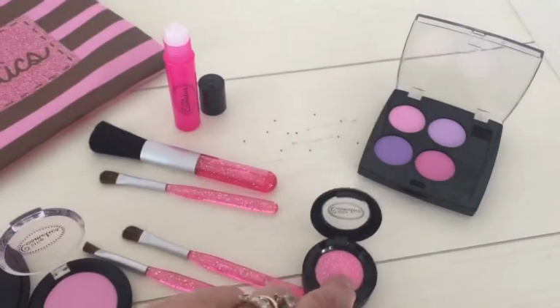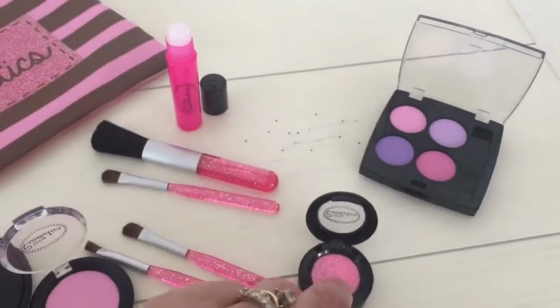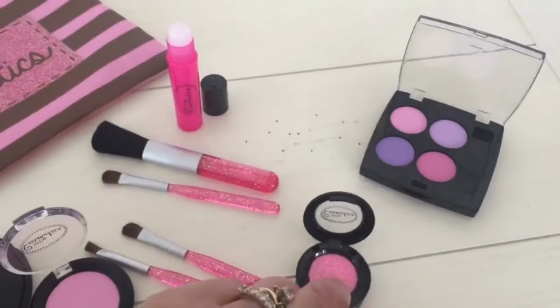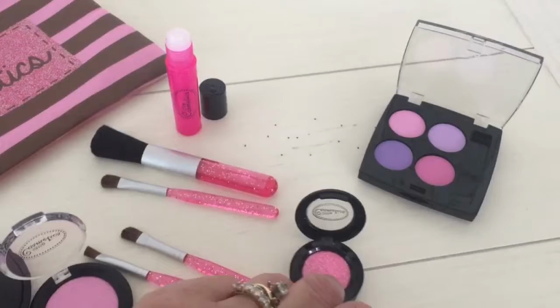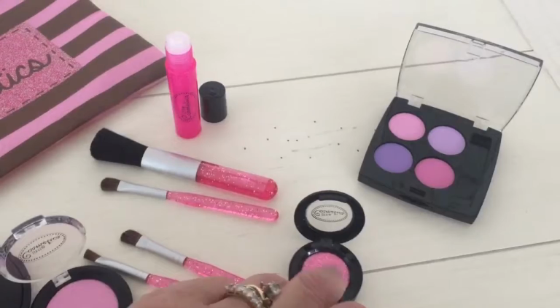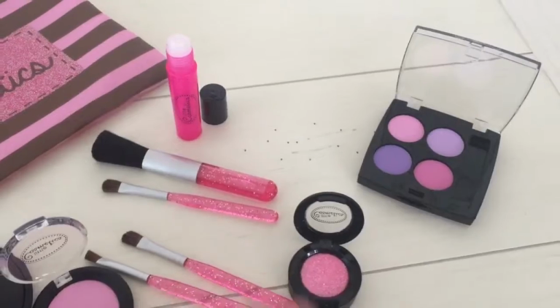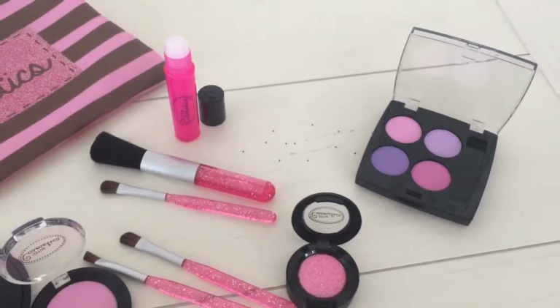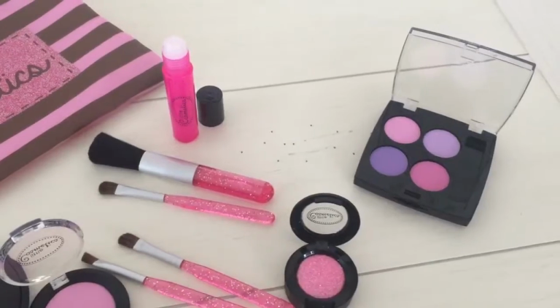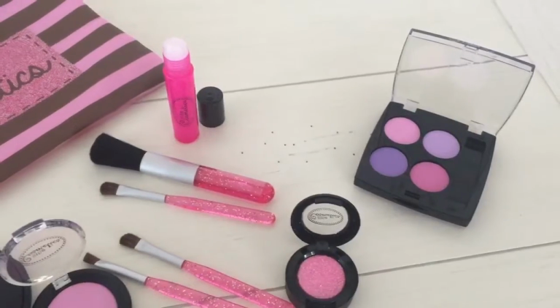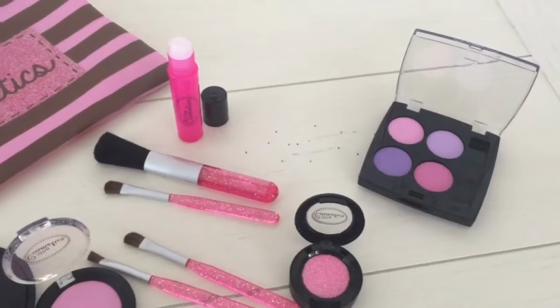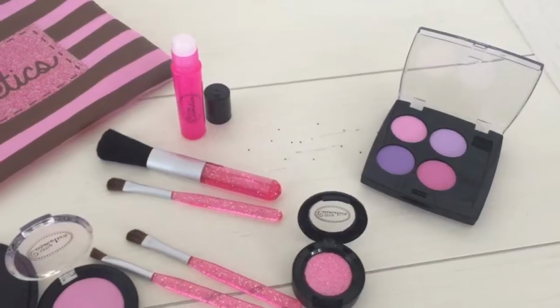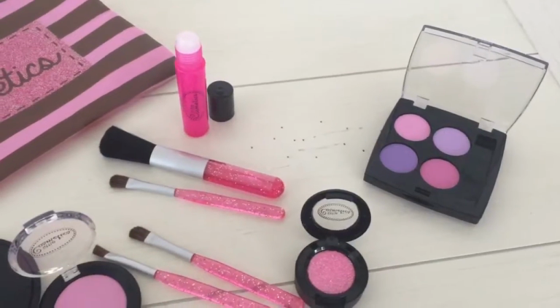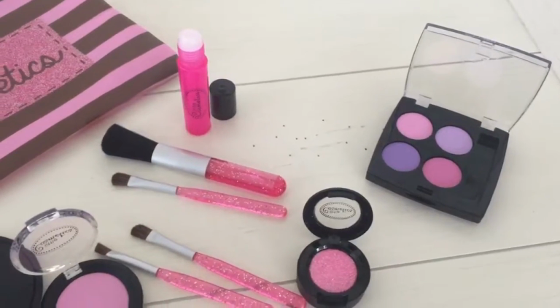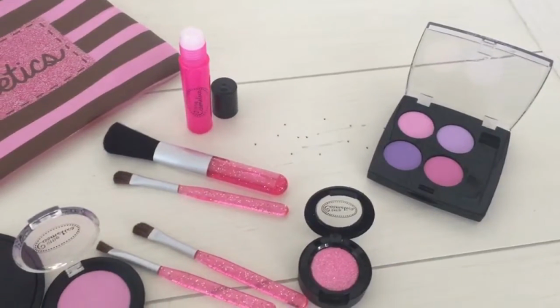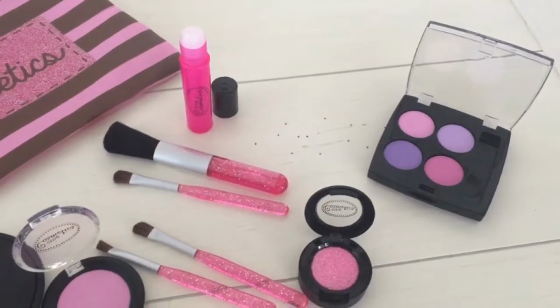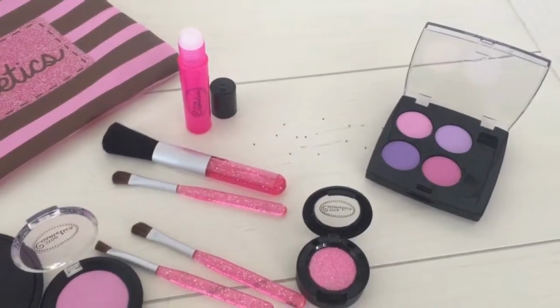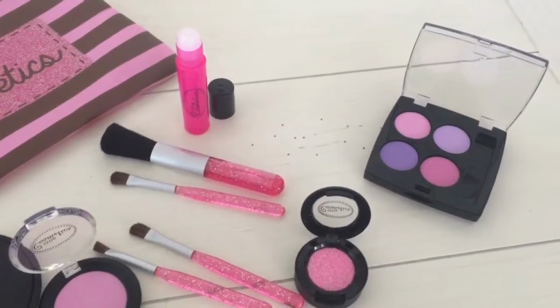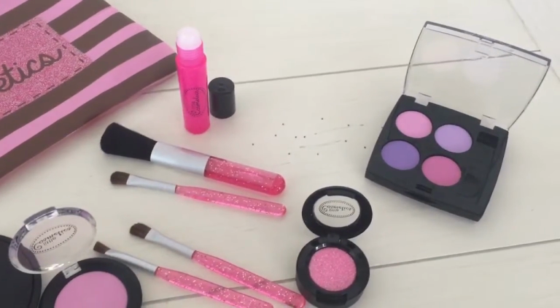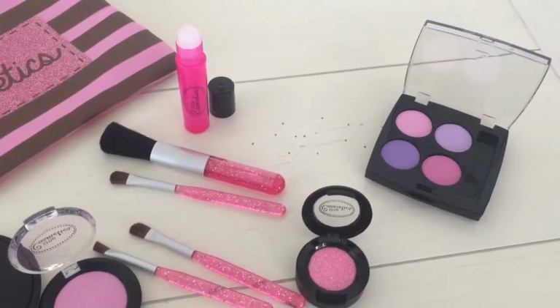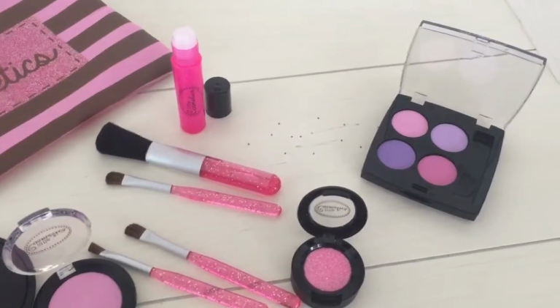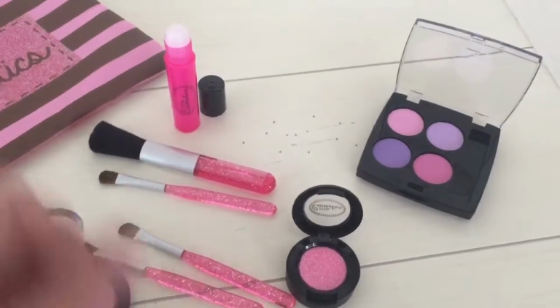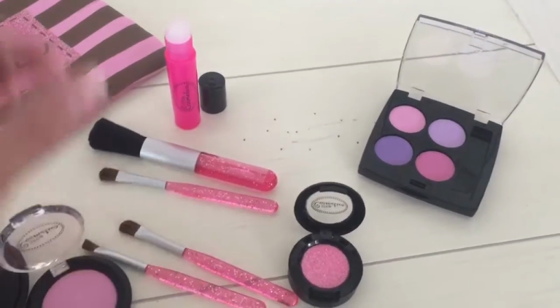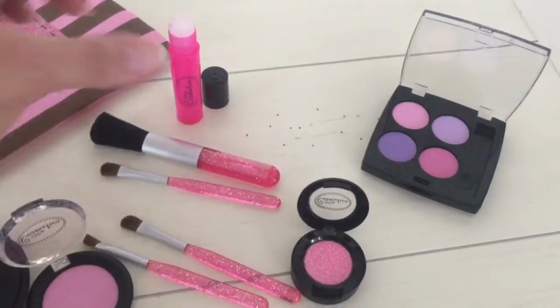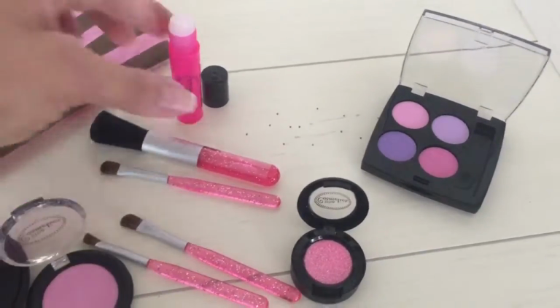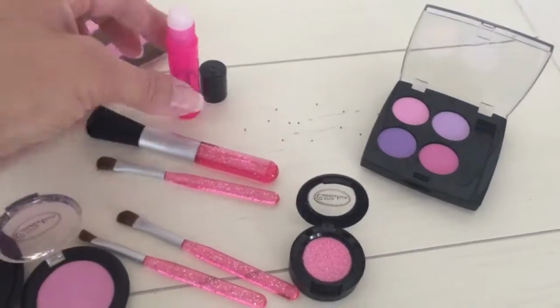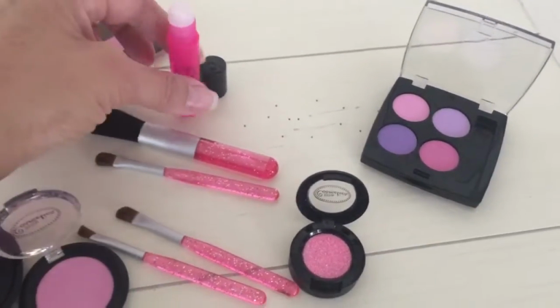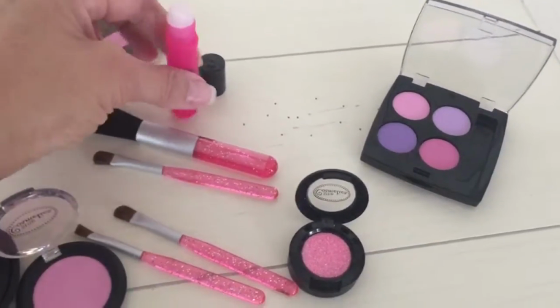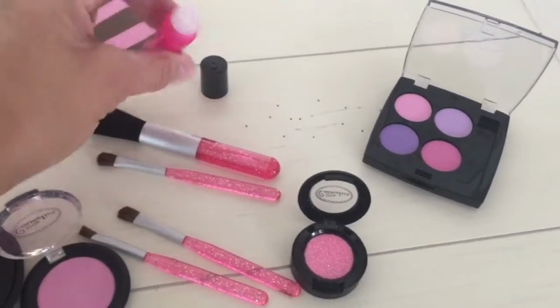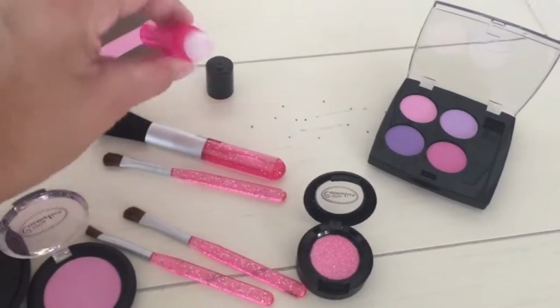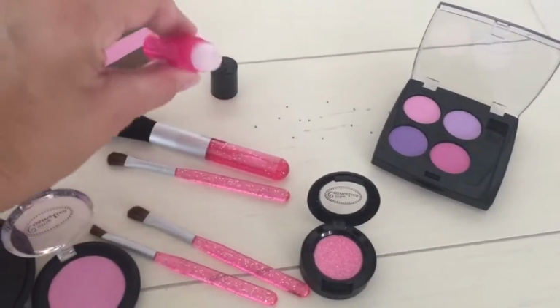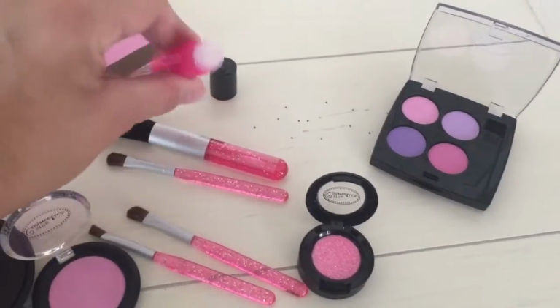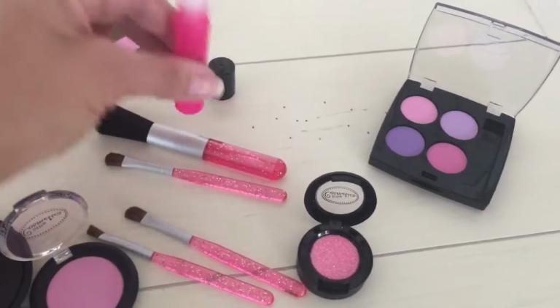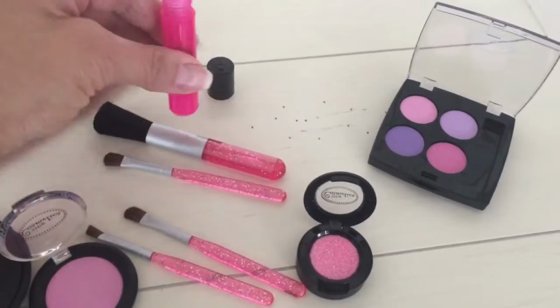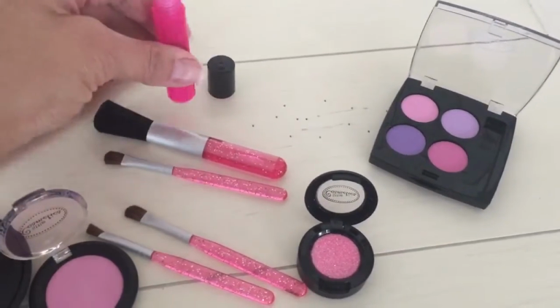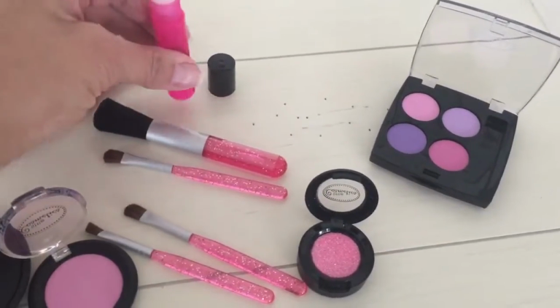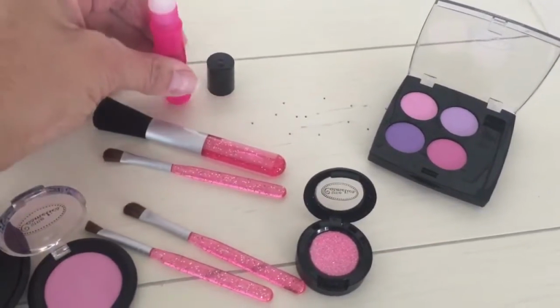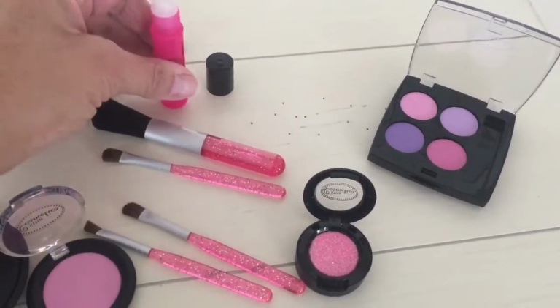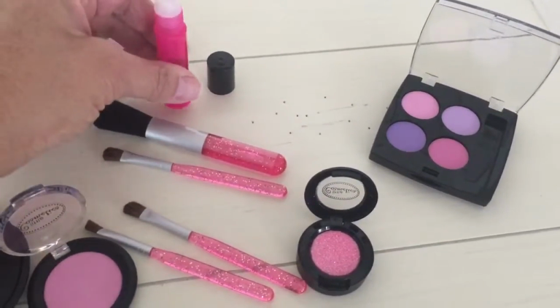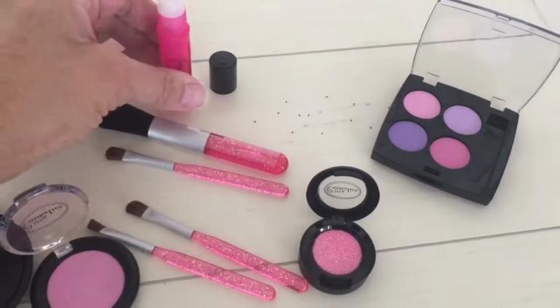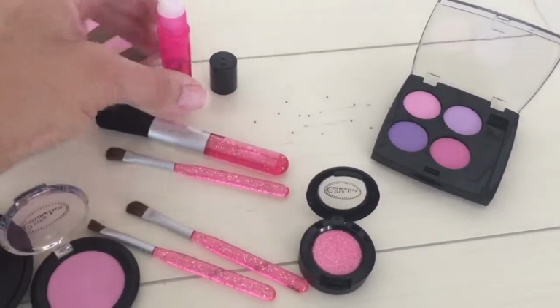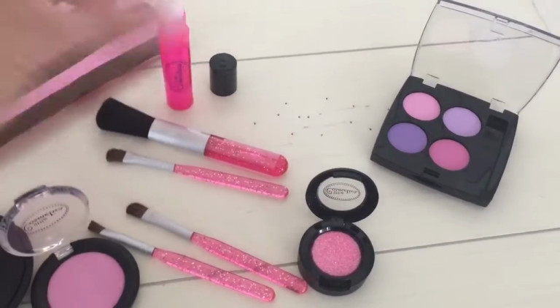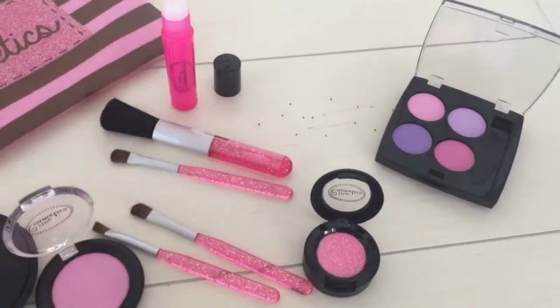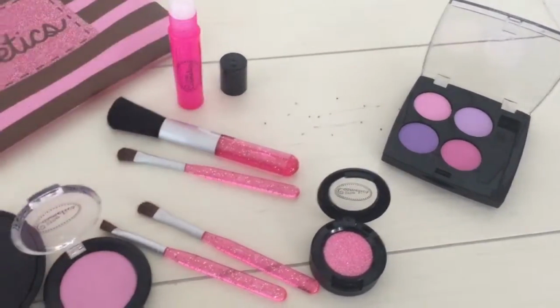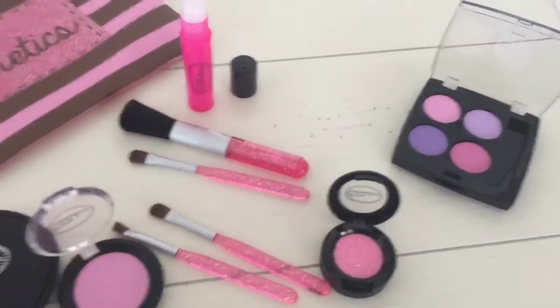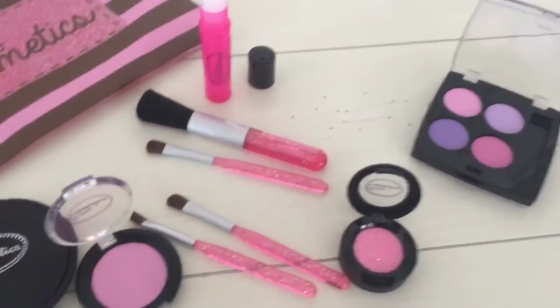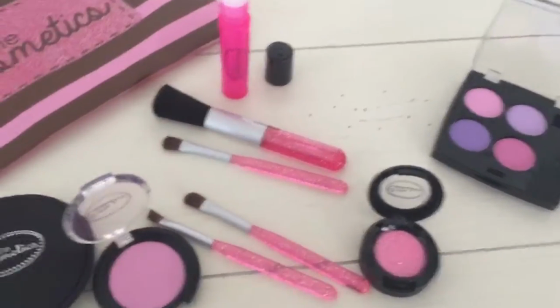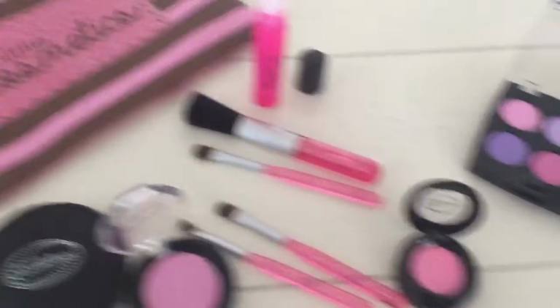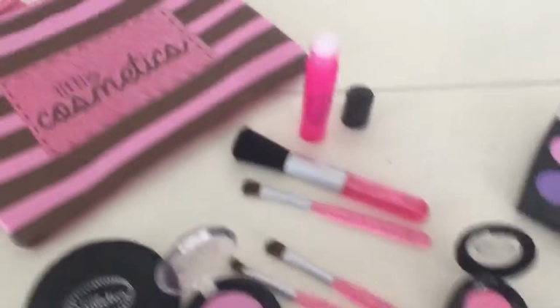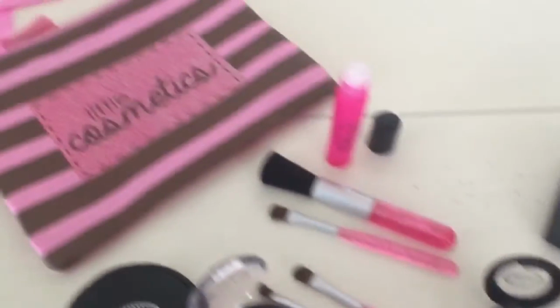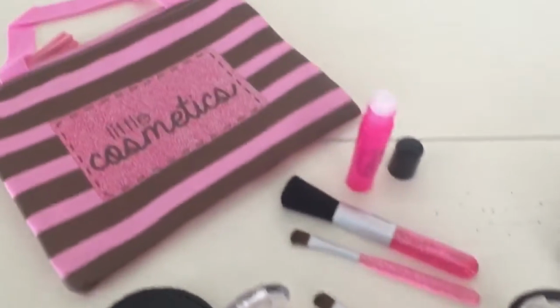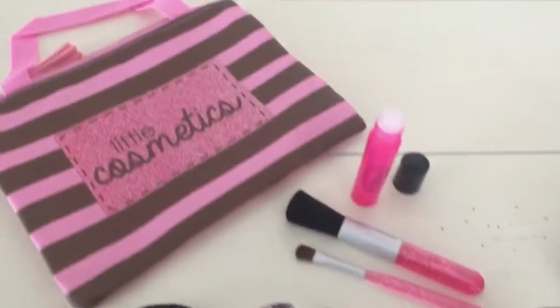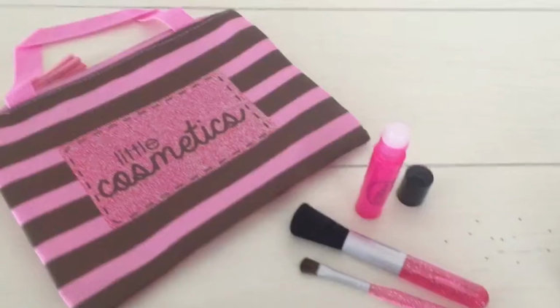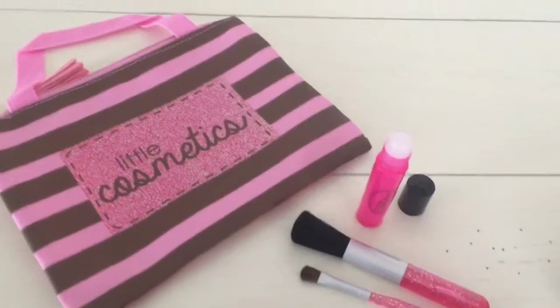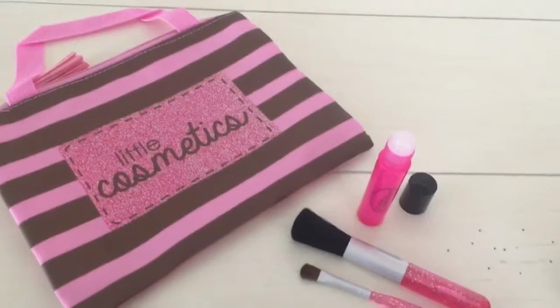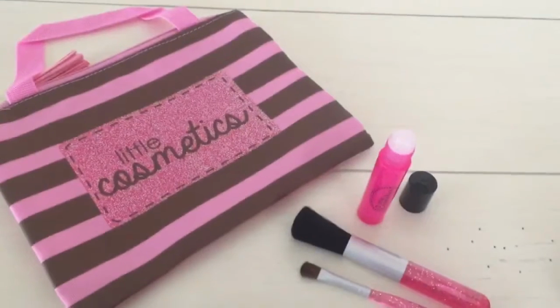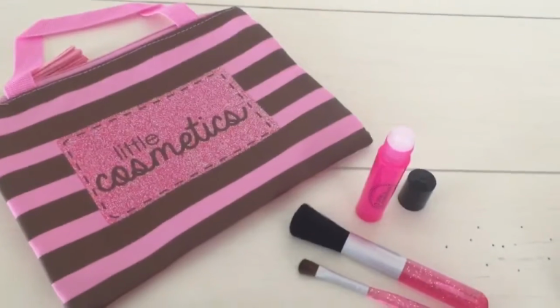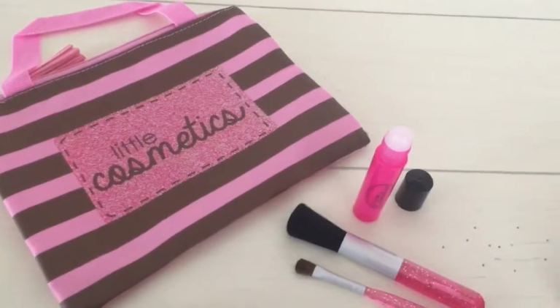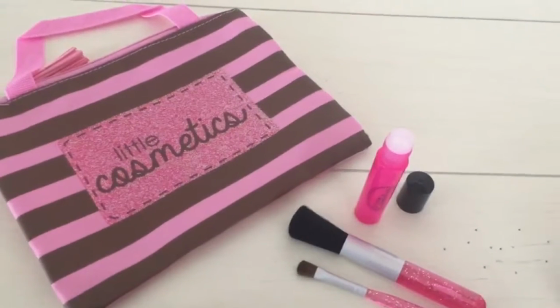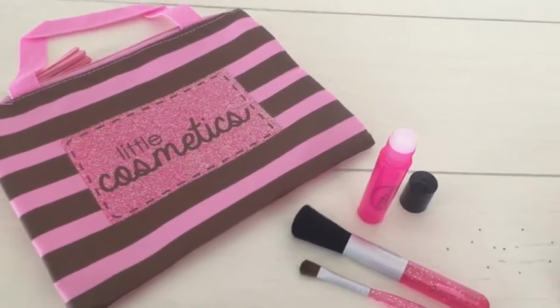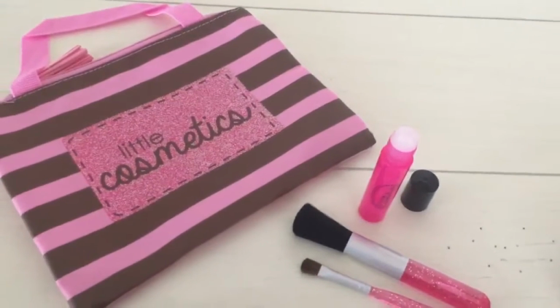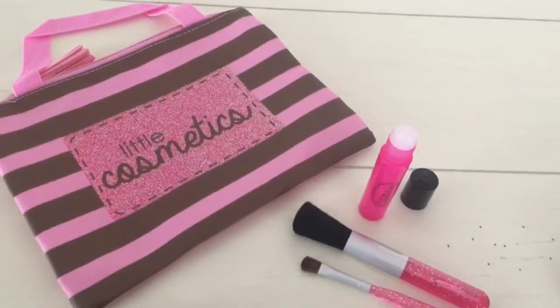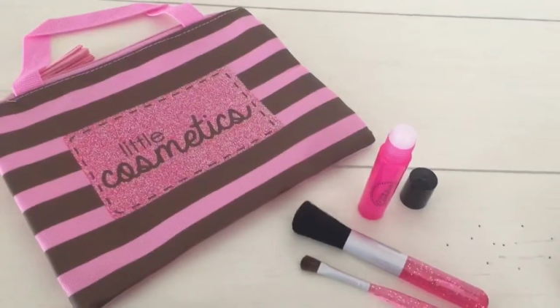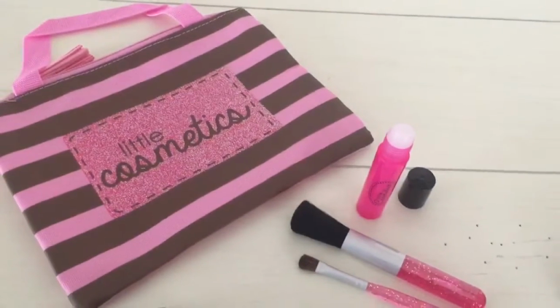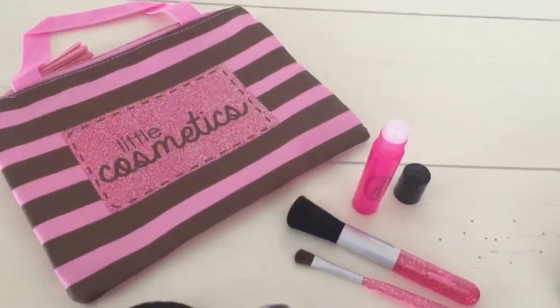Glitters, eyeshadow, roll on. They can pretend they're rolling on lipstick. Even has a little bag to carry it in.